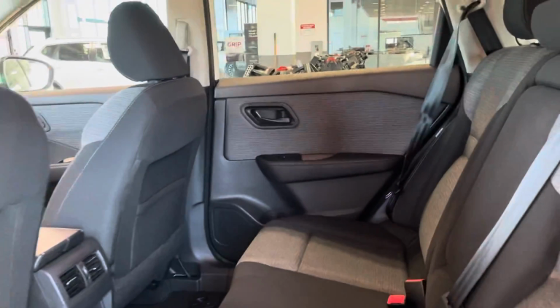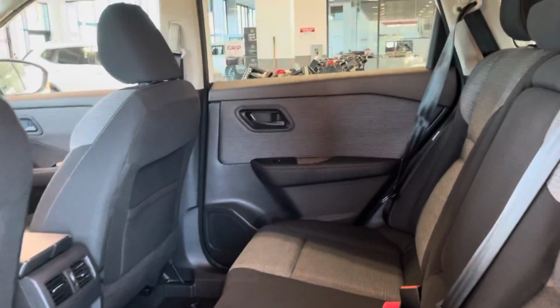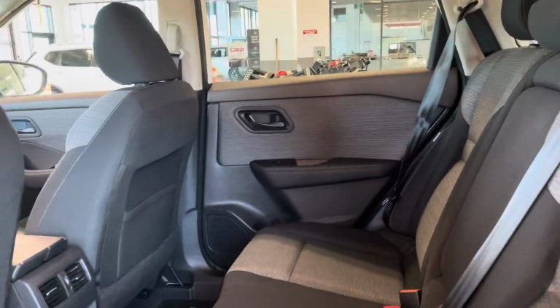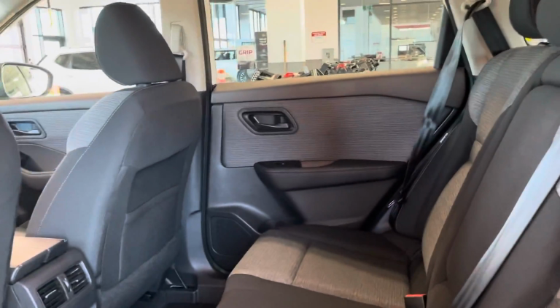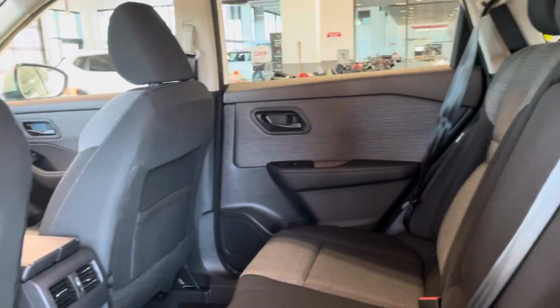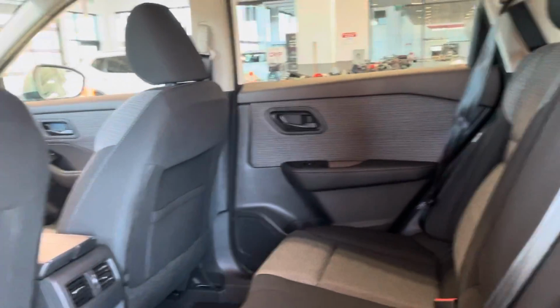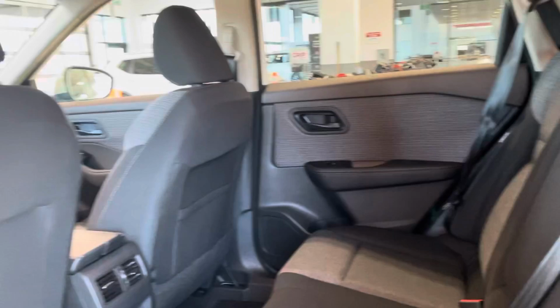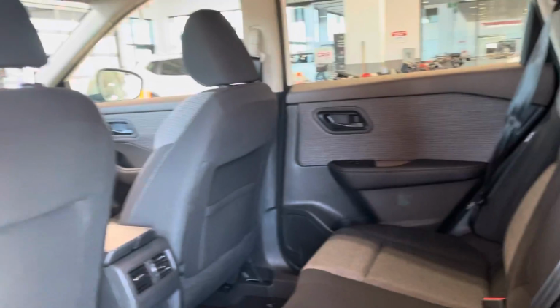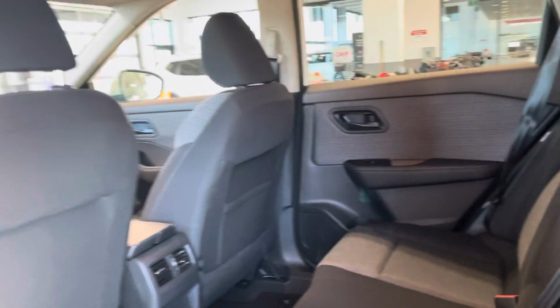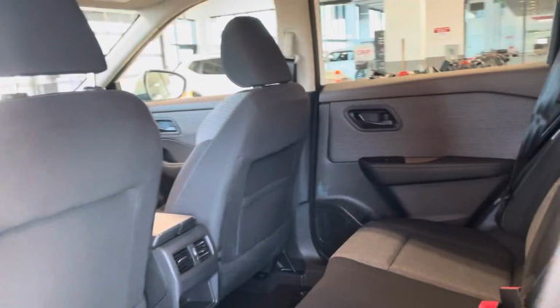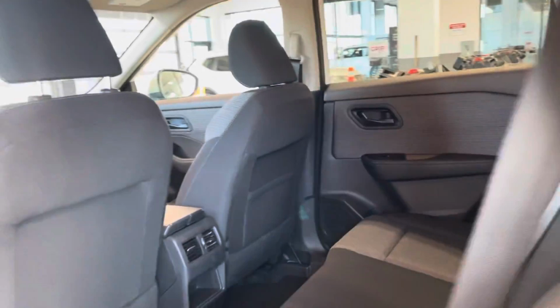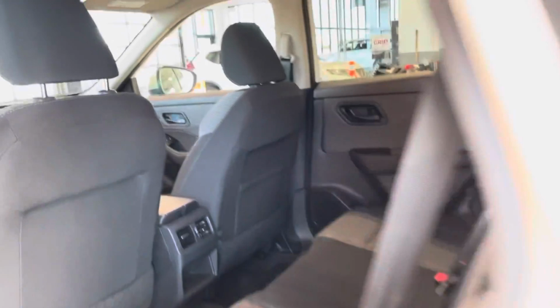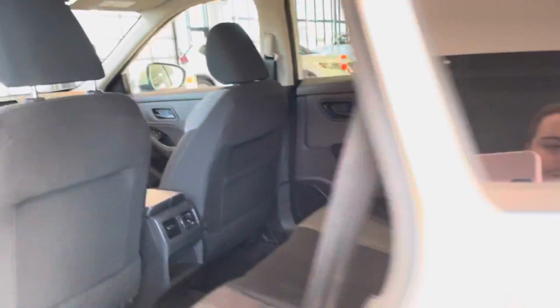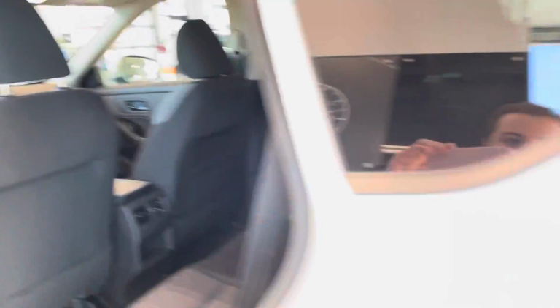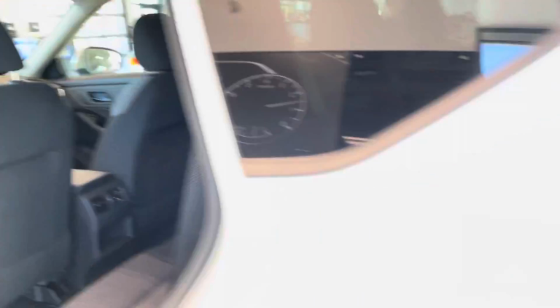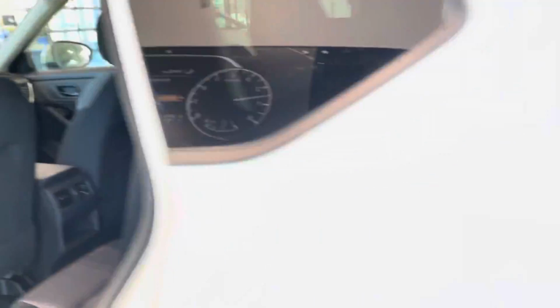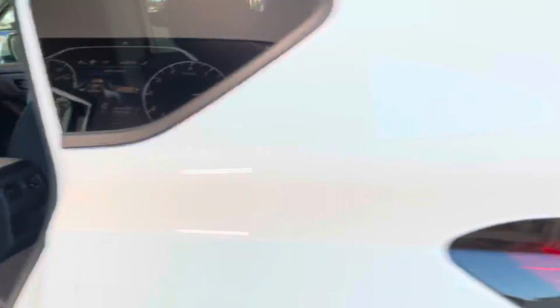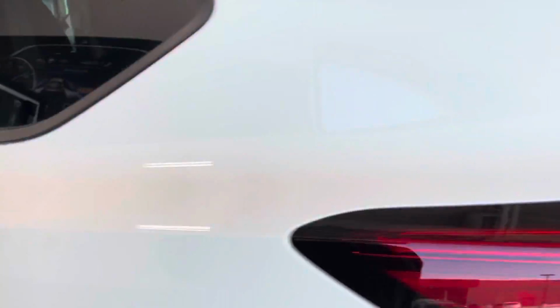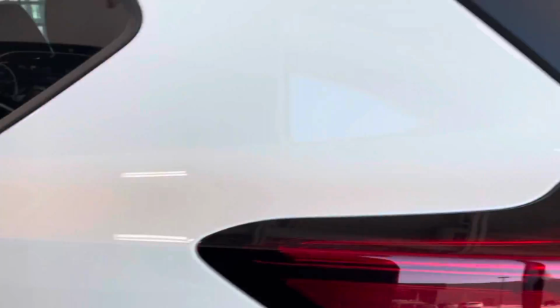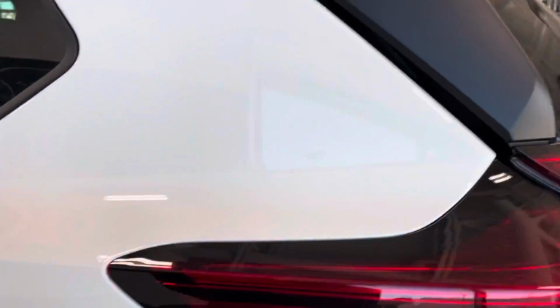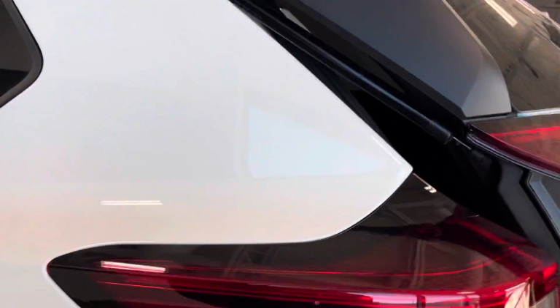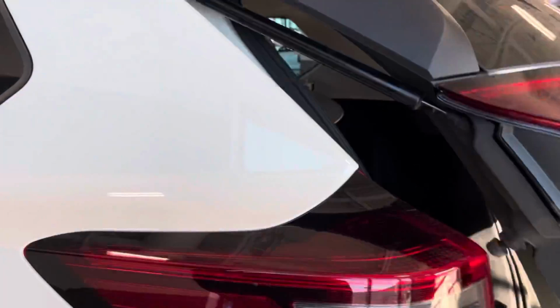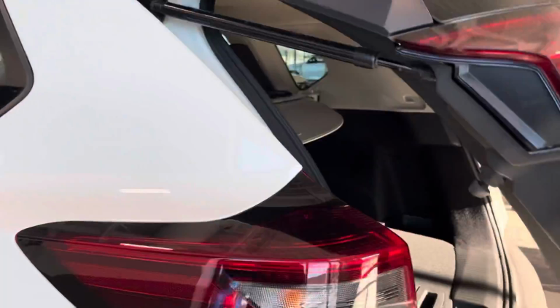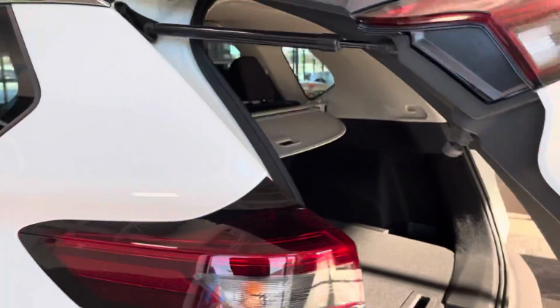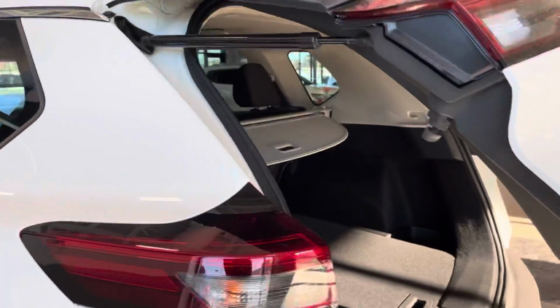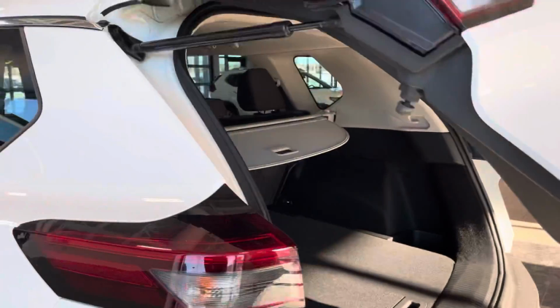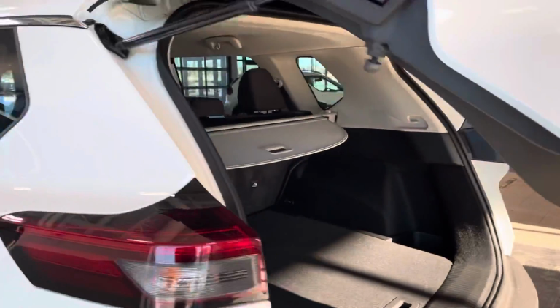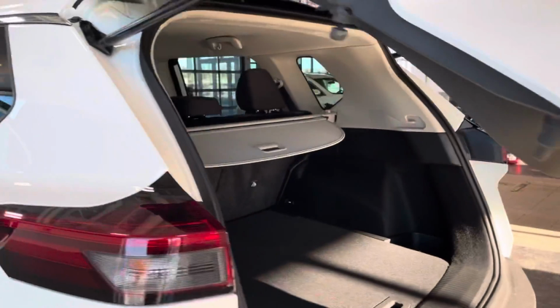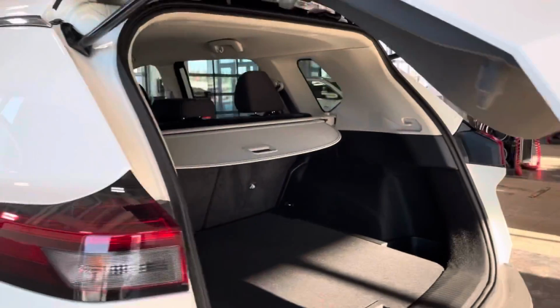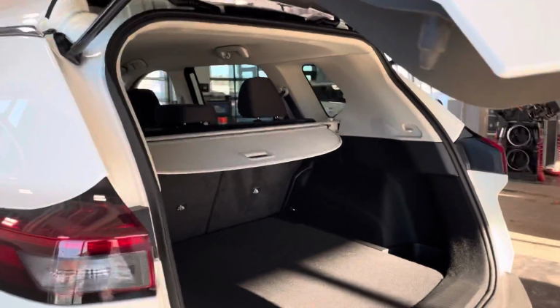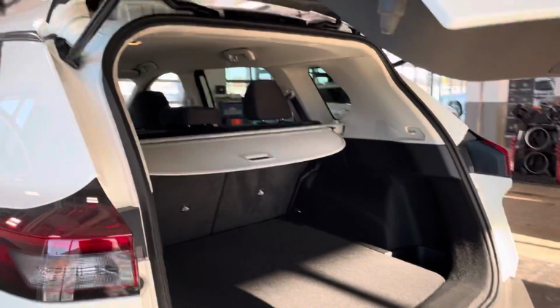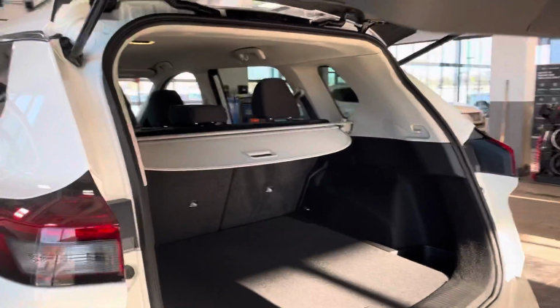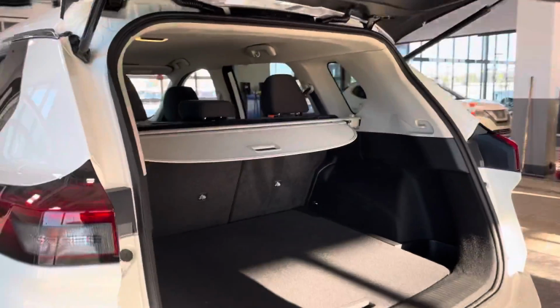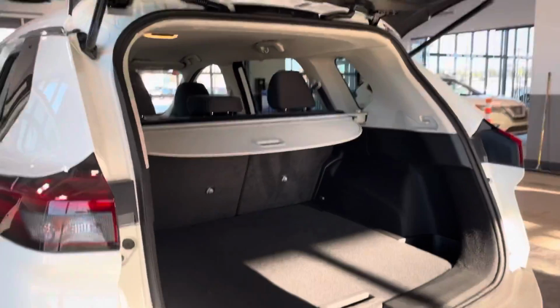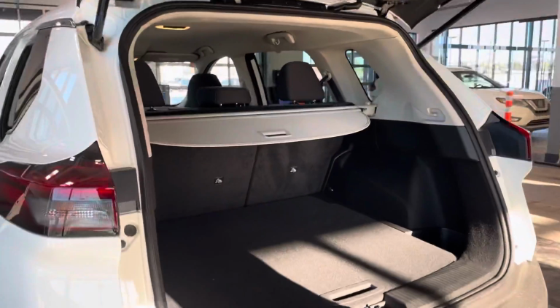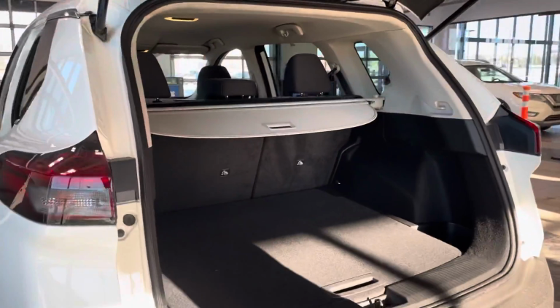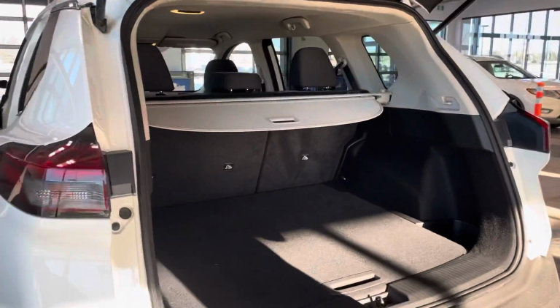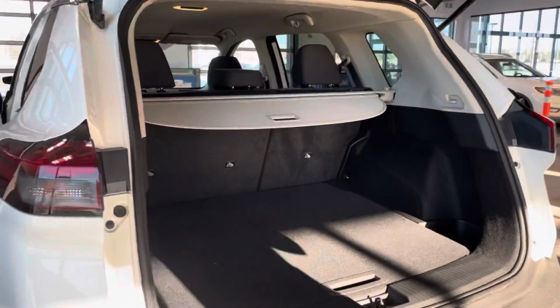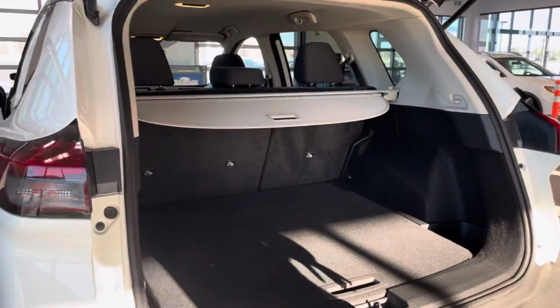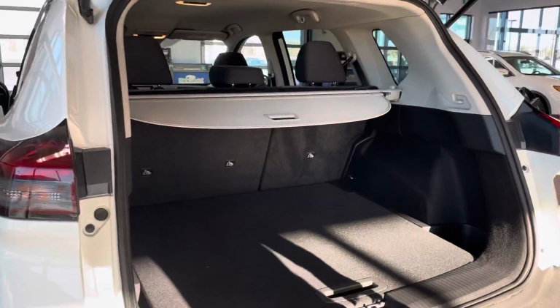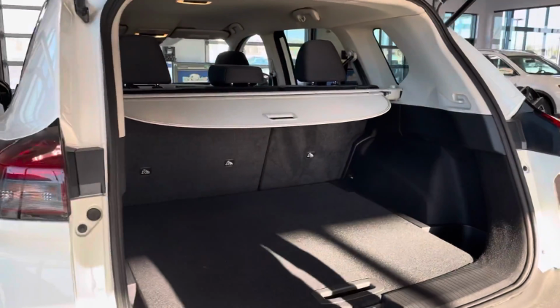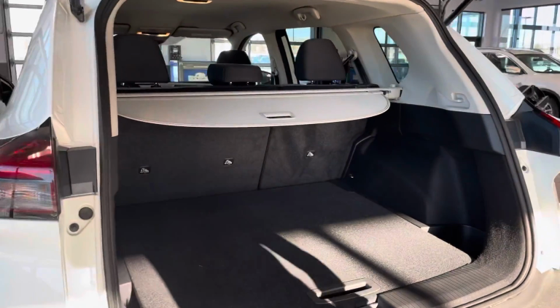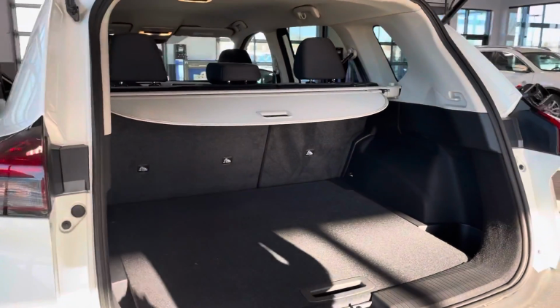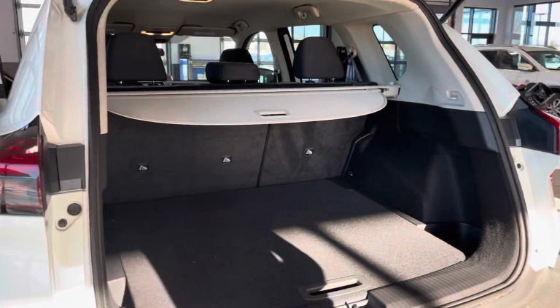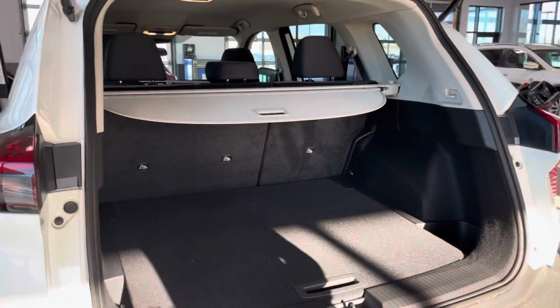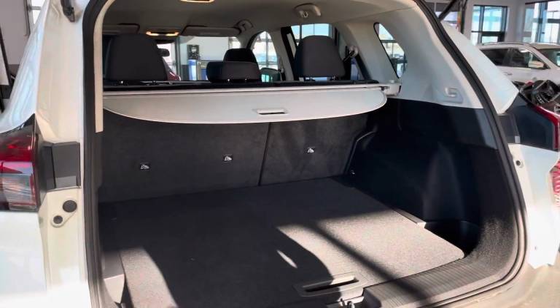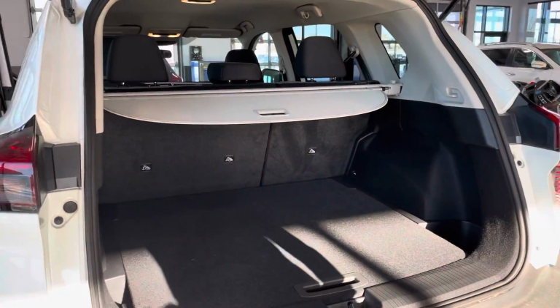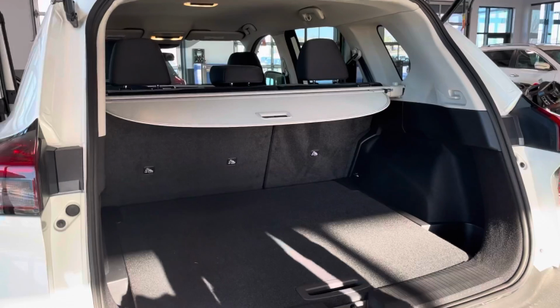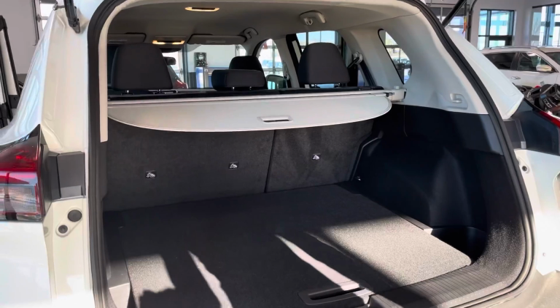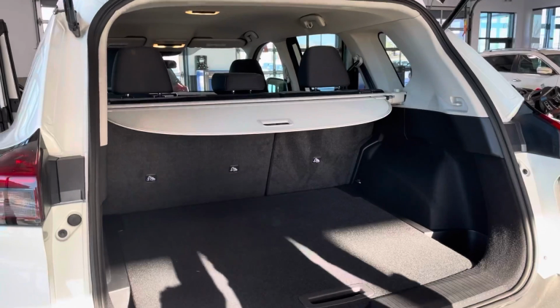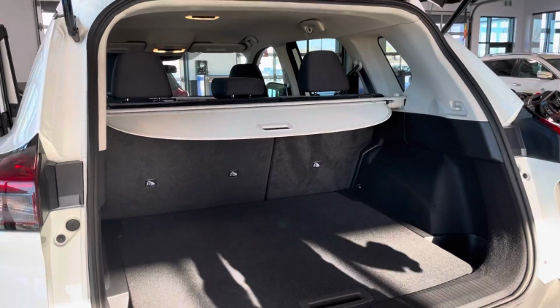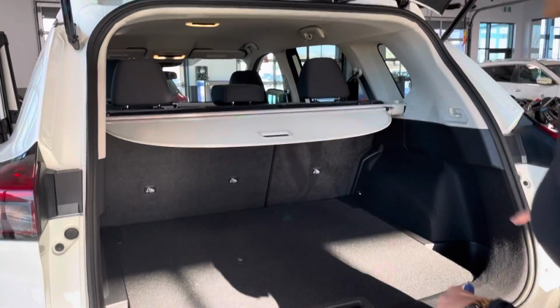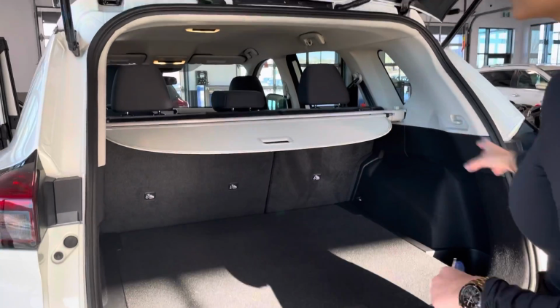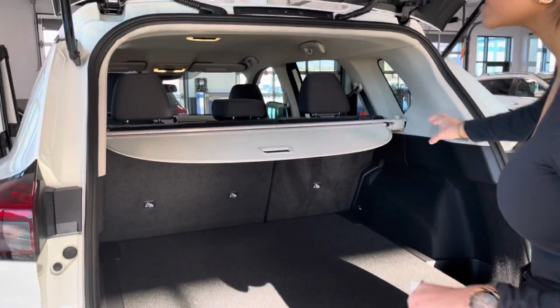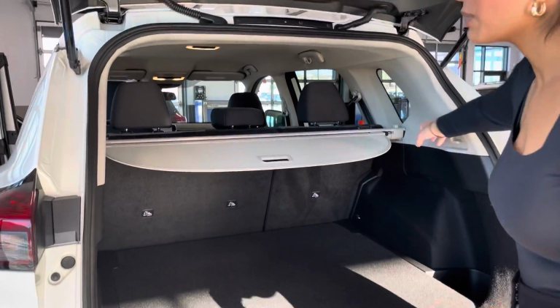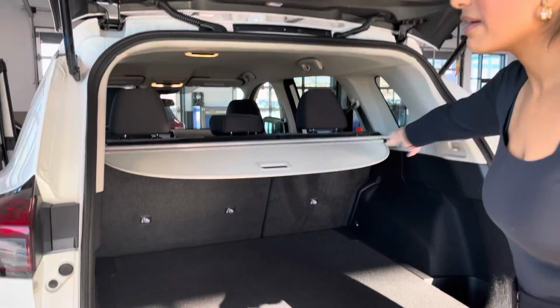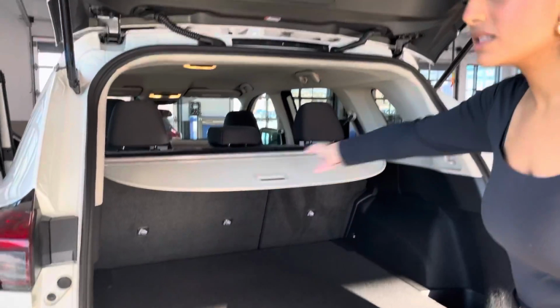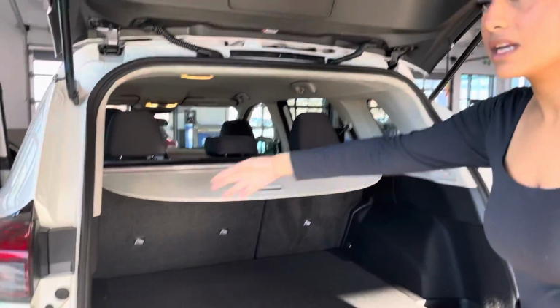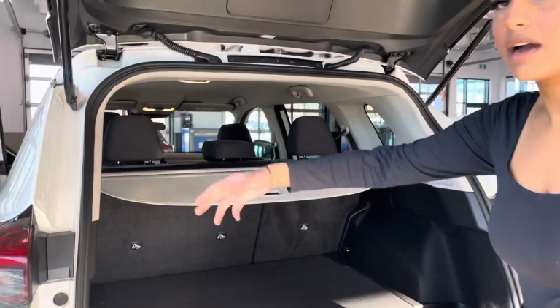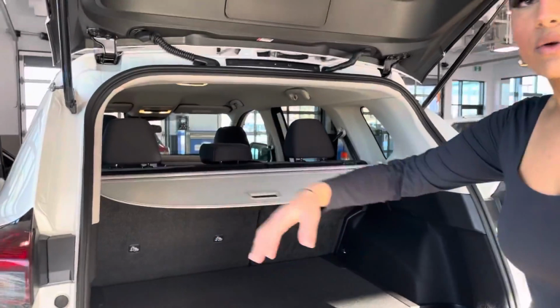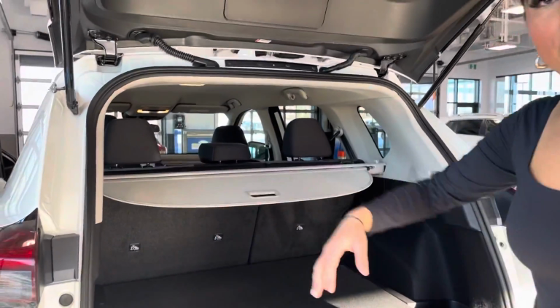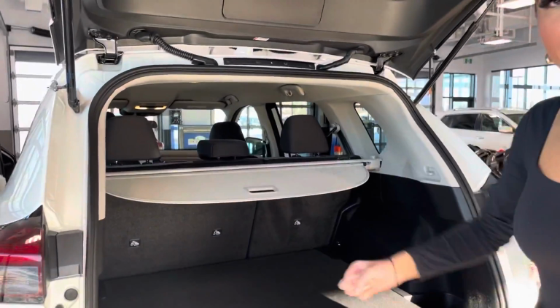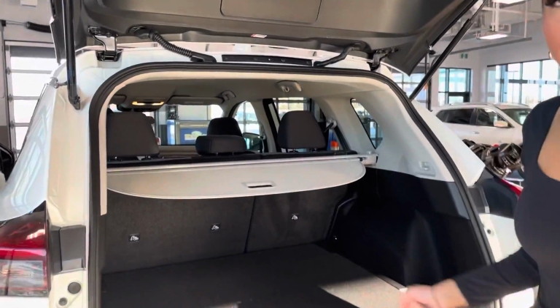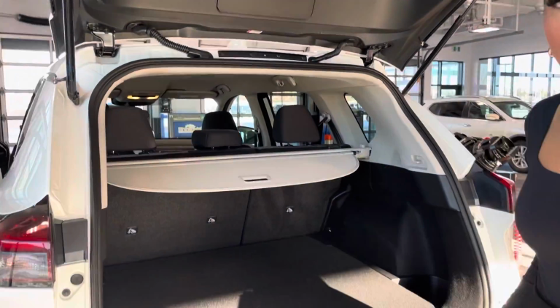Moving on to the back, you'll see there is tons of cargo capacity, and you can take this privacy cover right out.